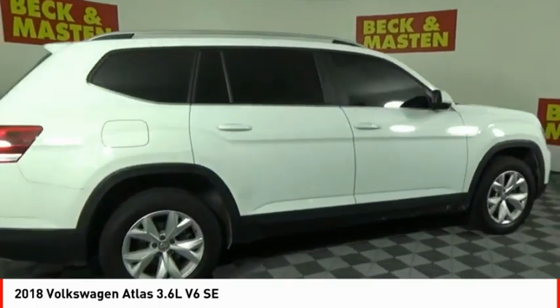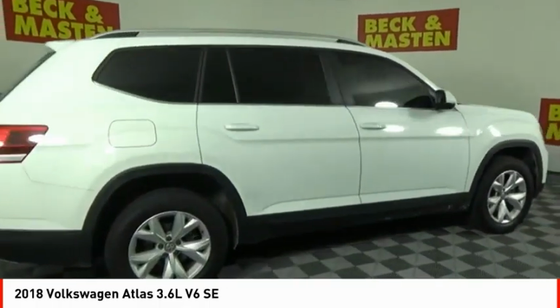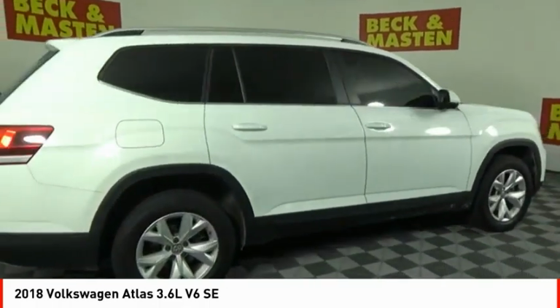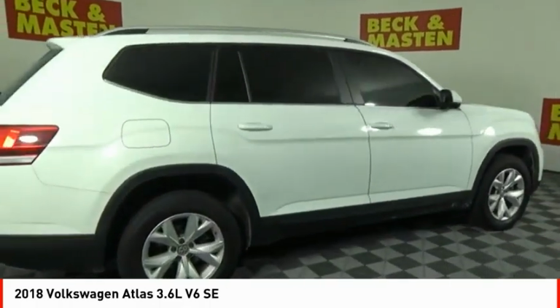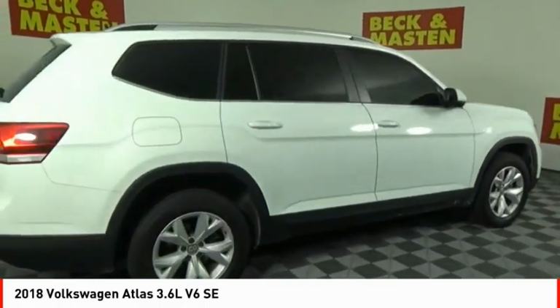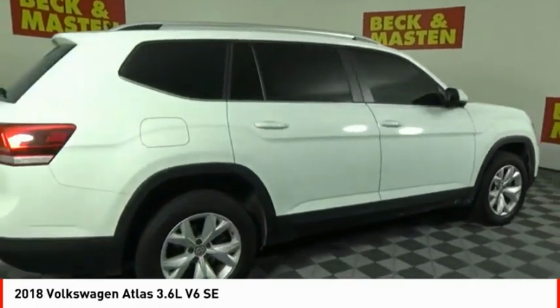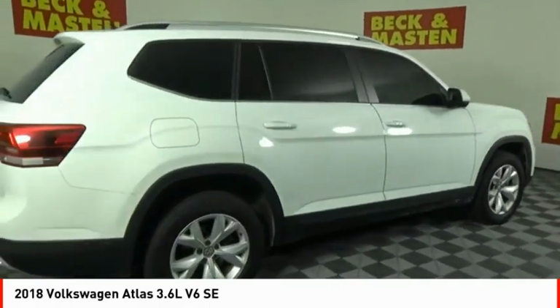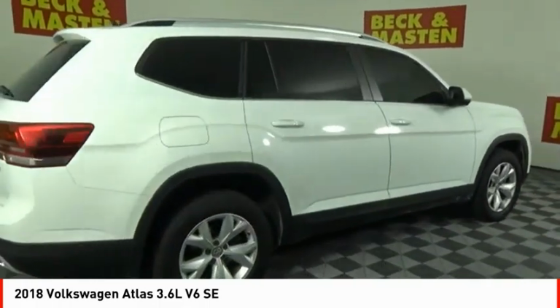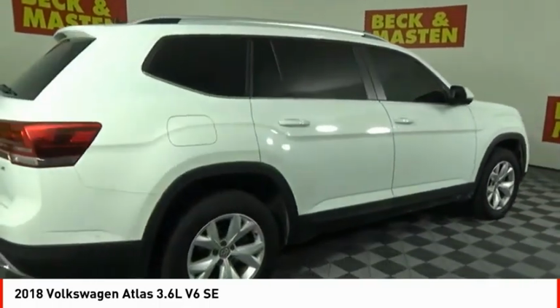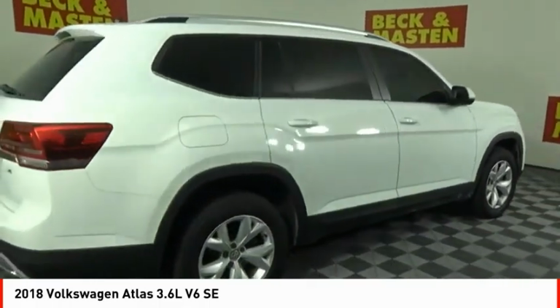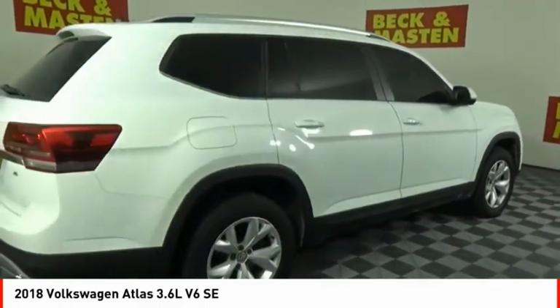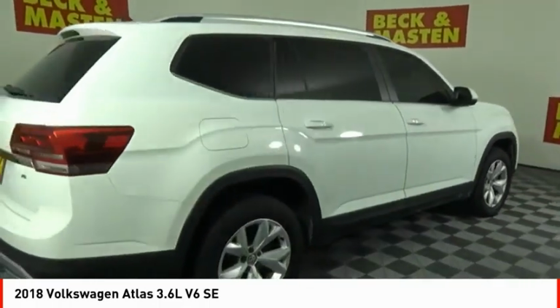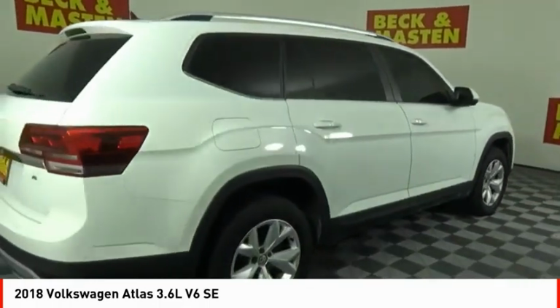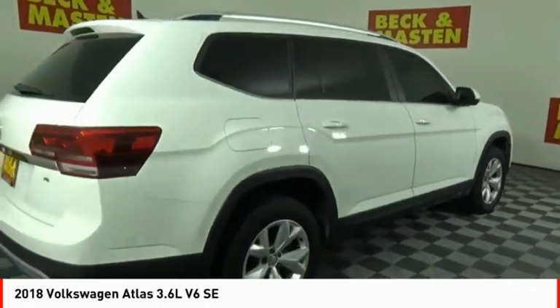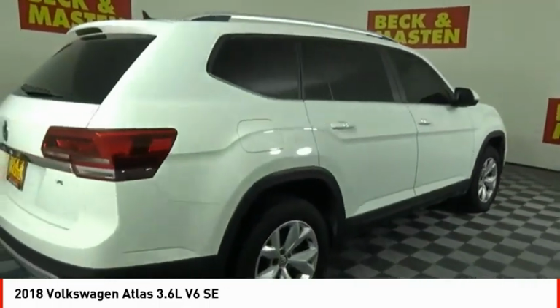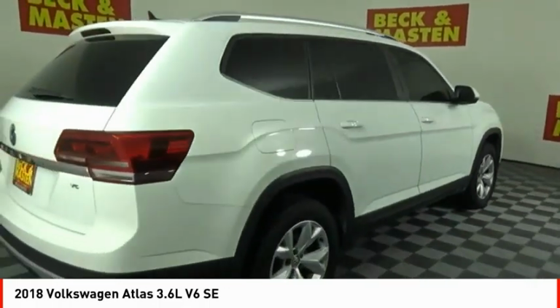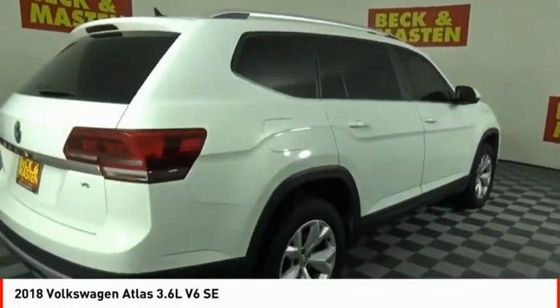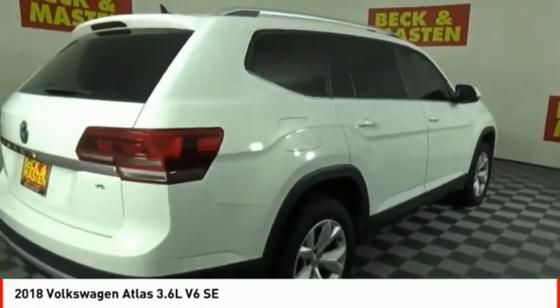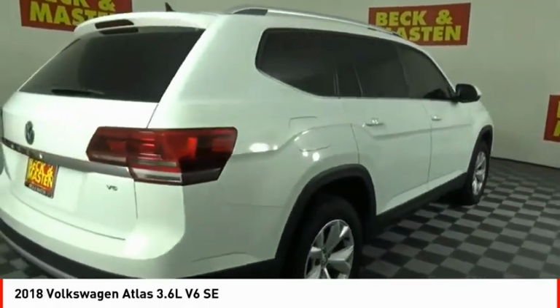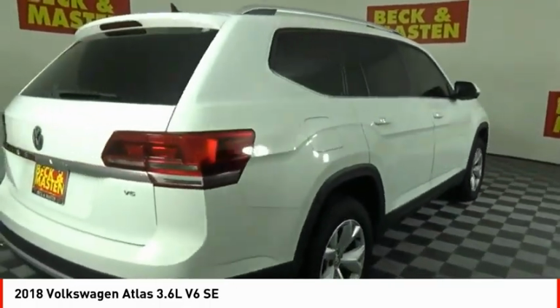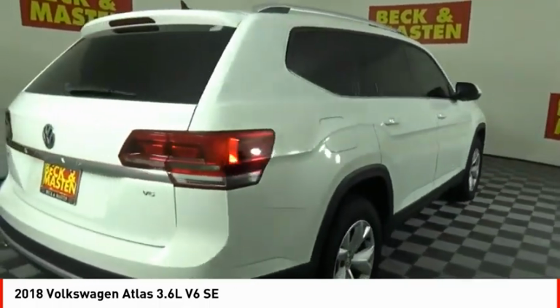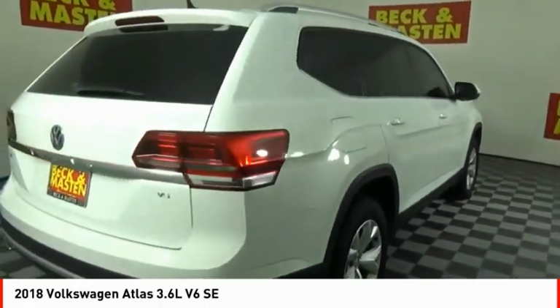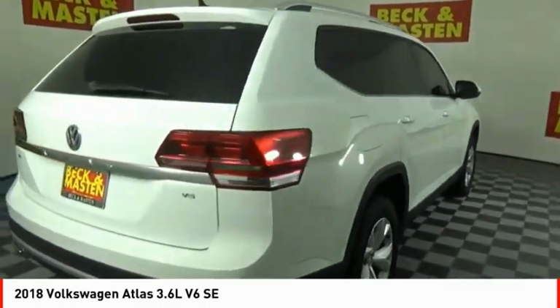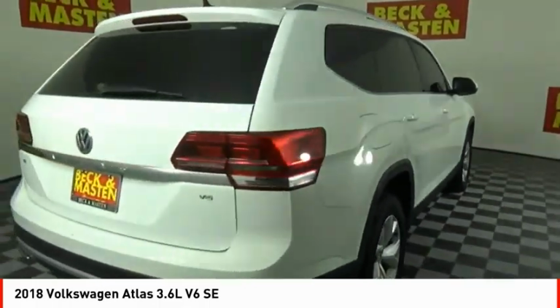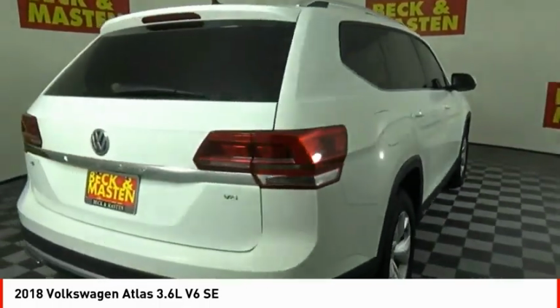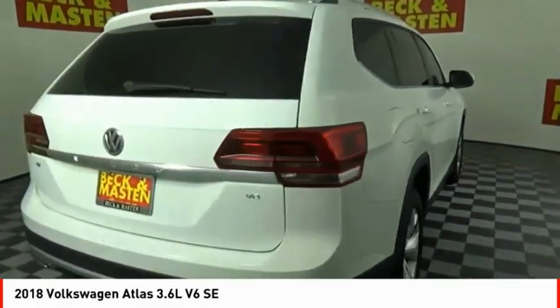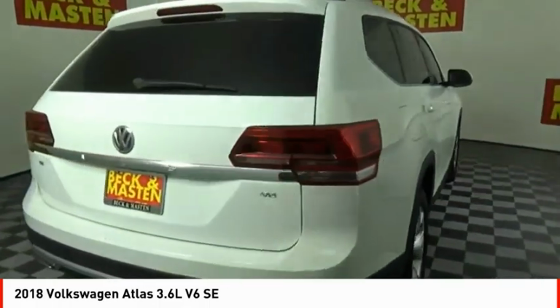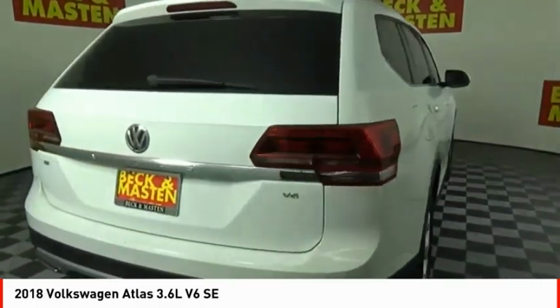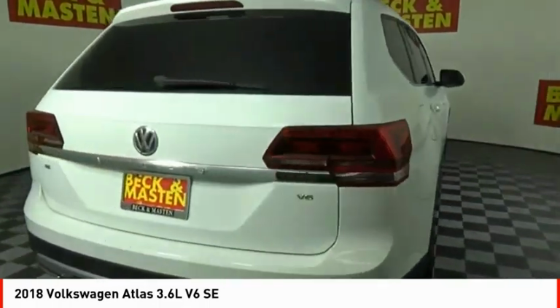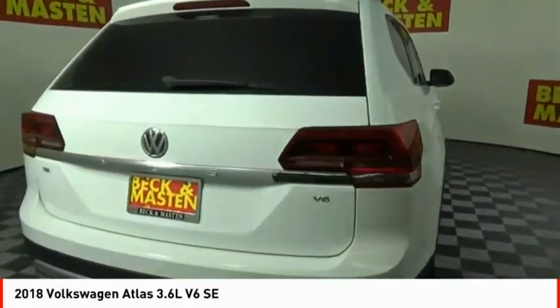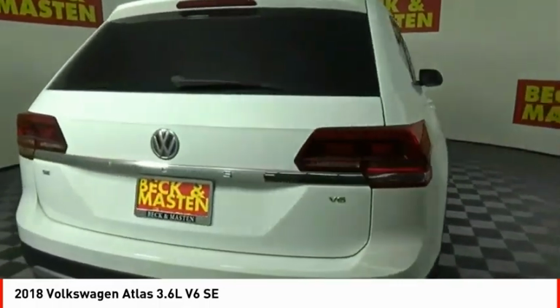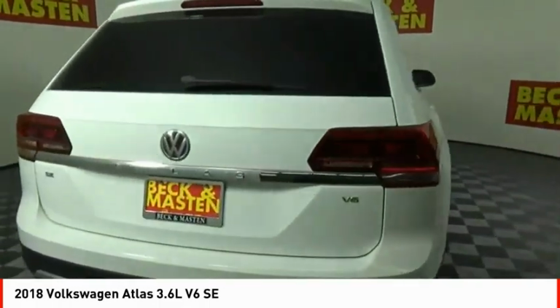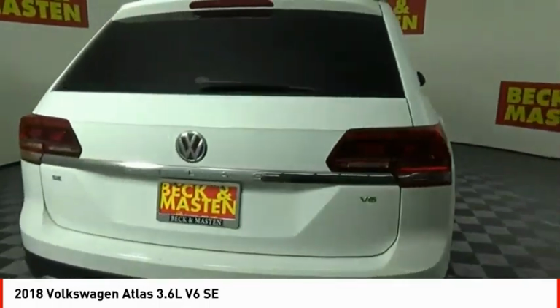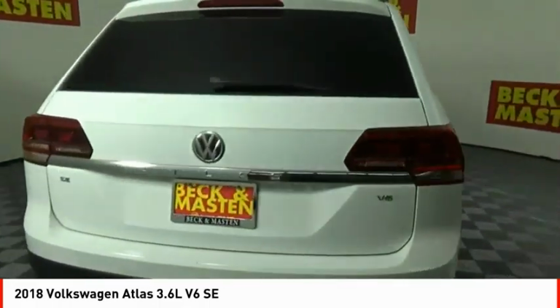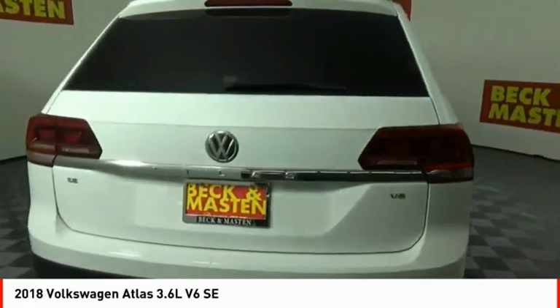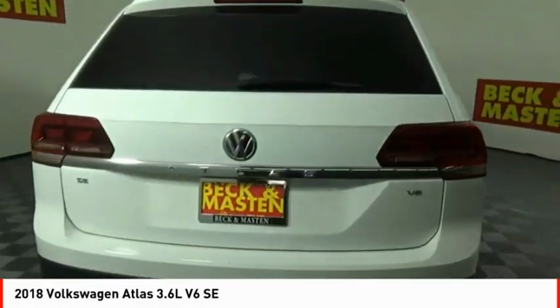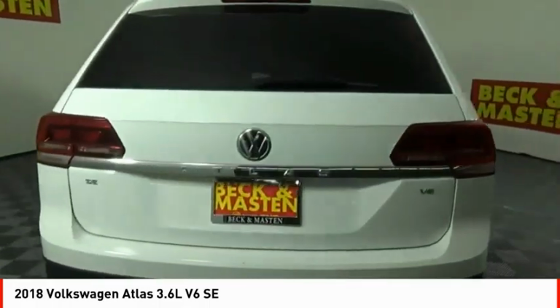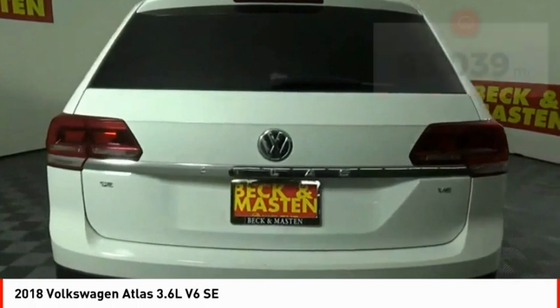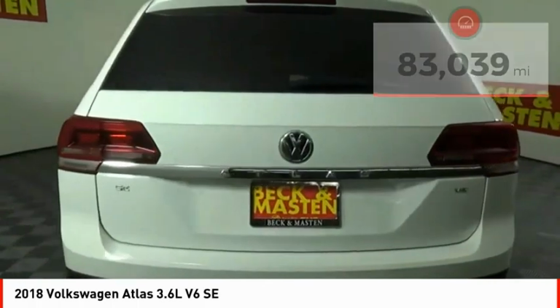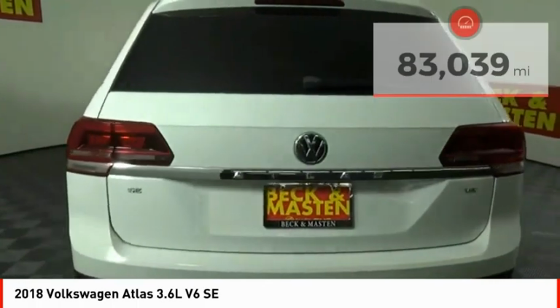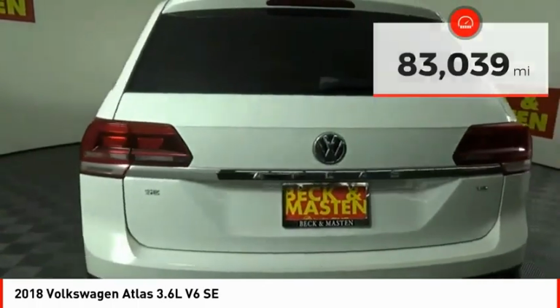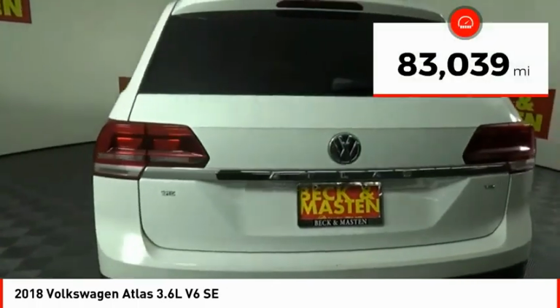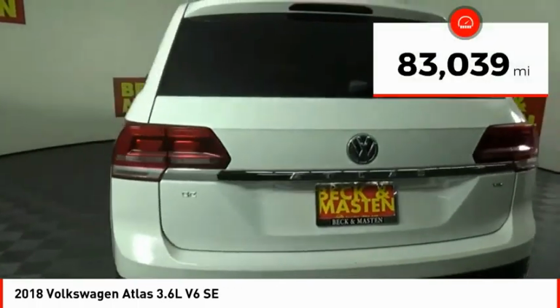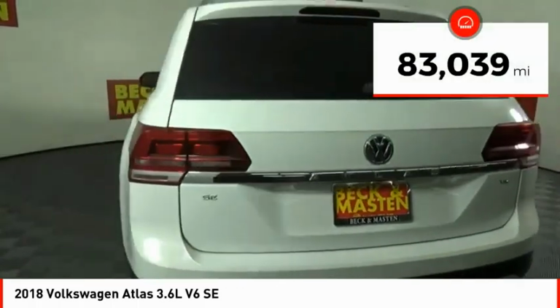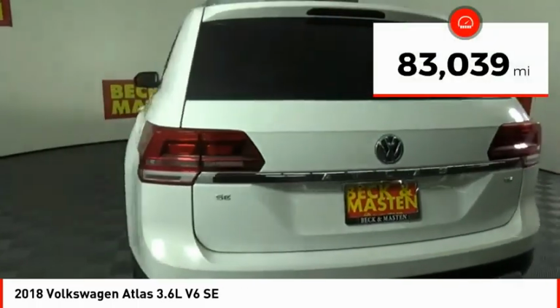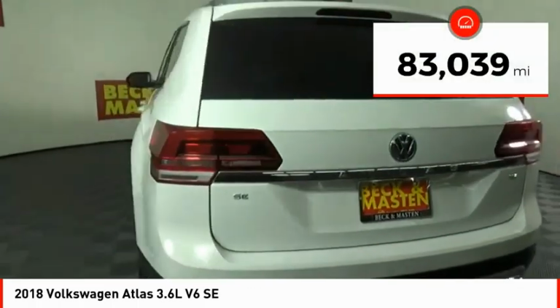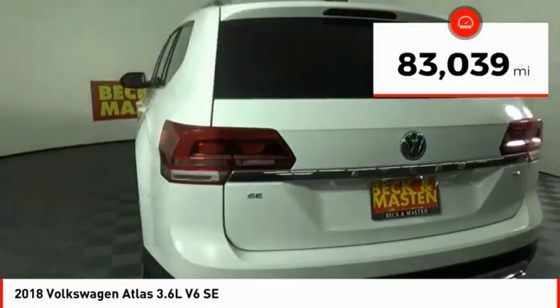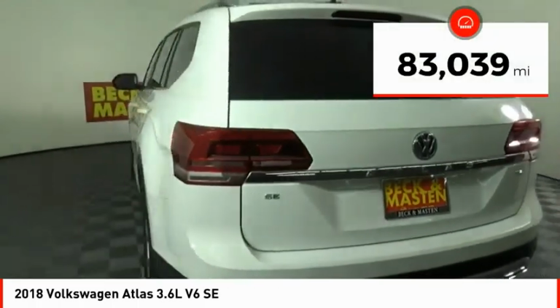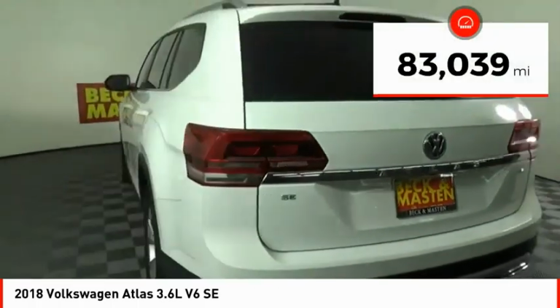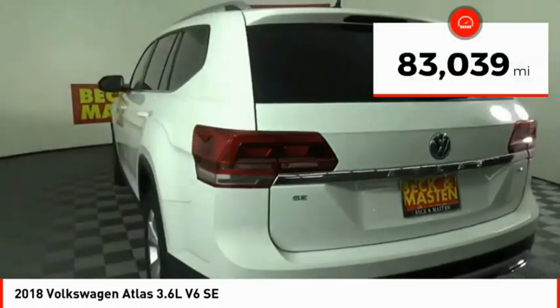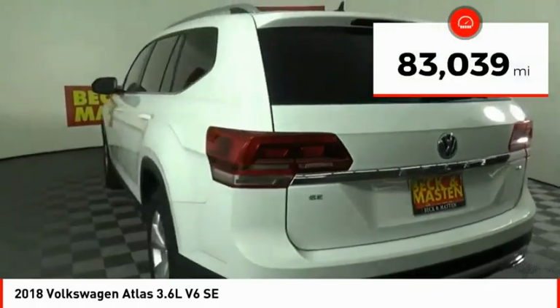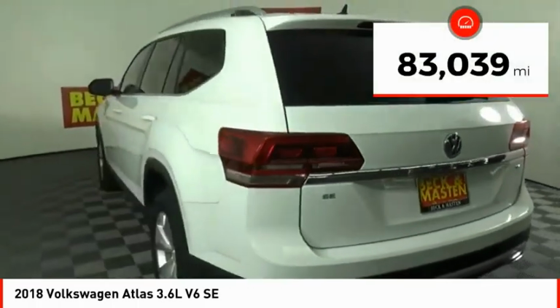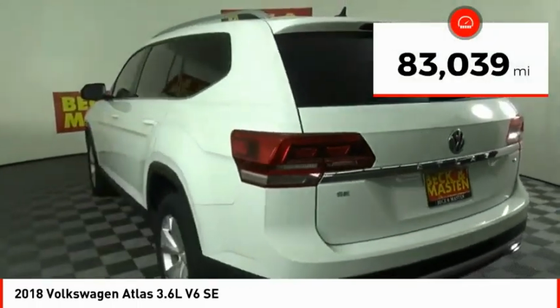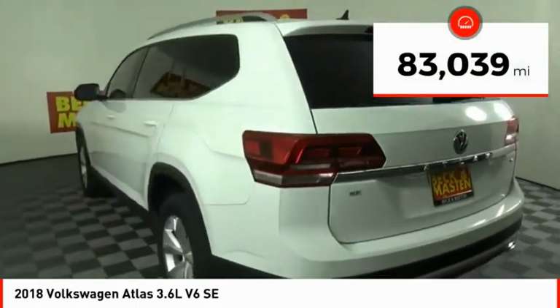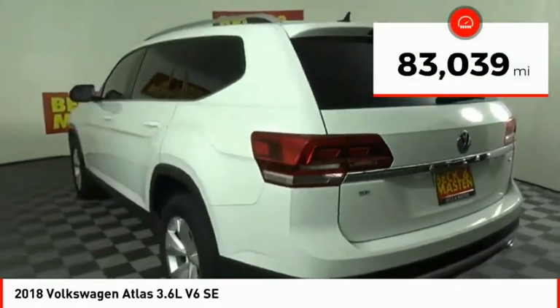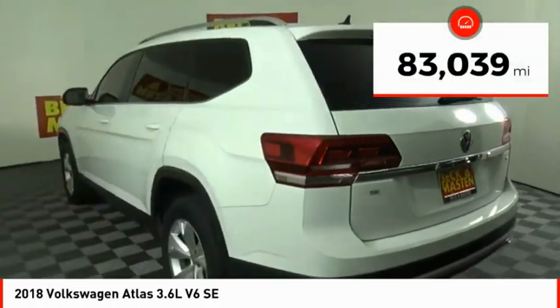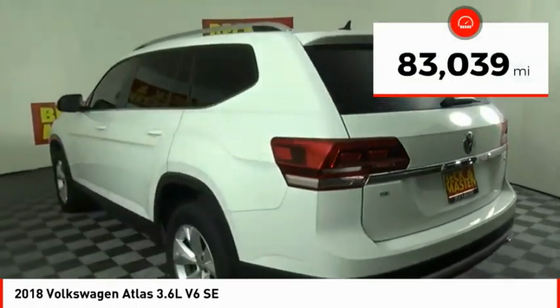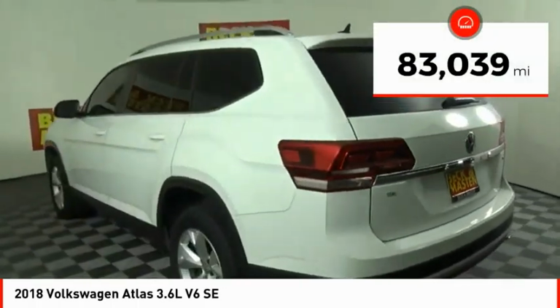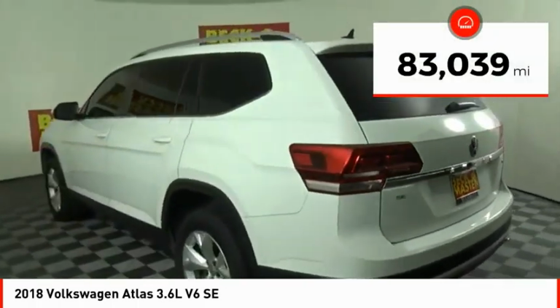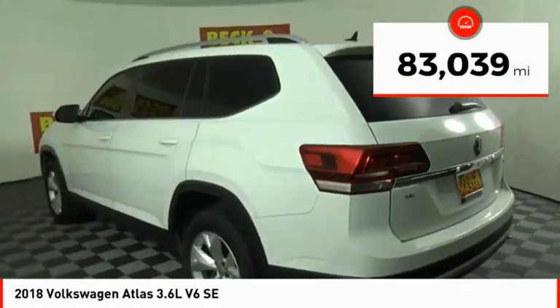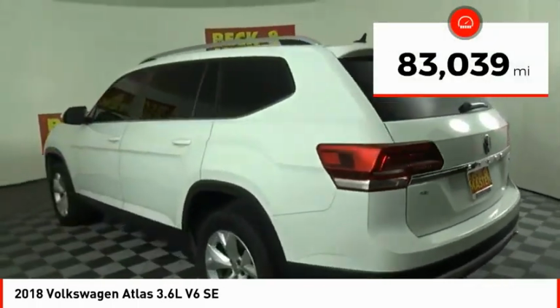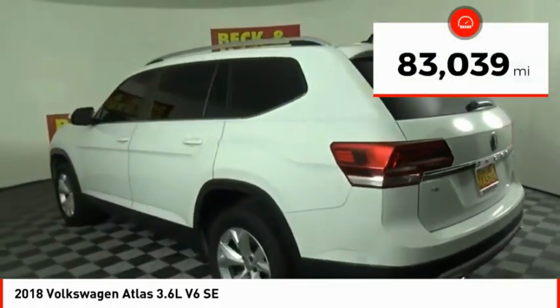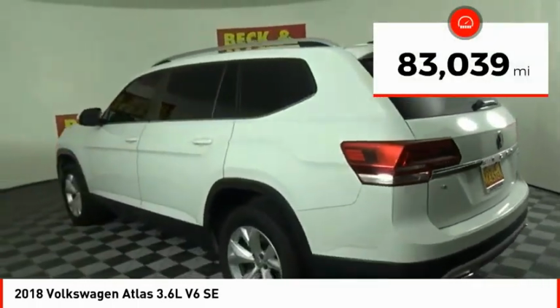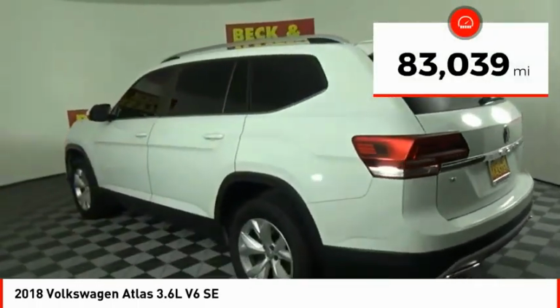The Atlas also features the latest in audio and safety technologies. This vehicle has less than 85,000 miles.